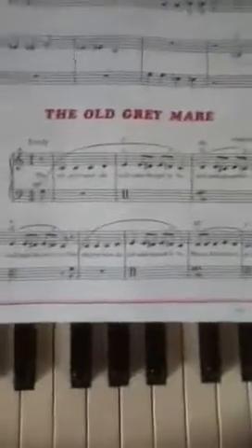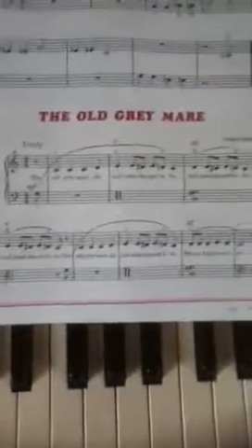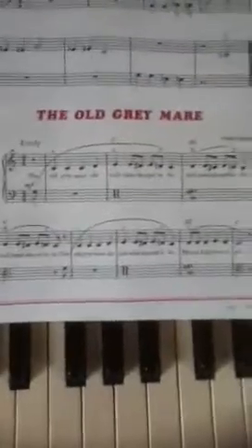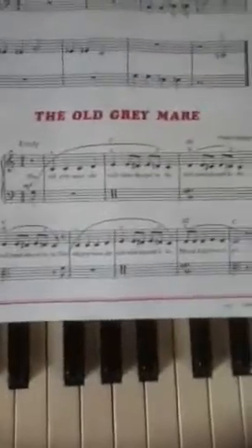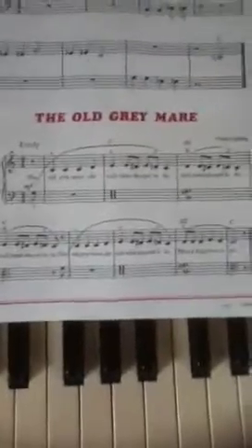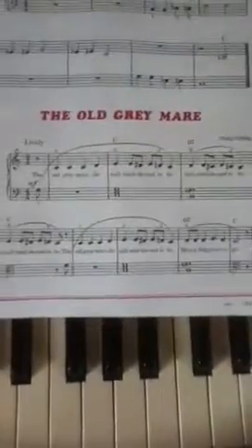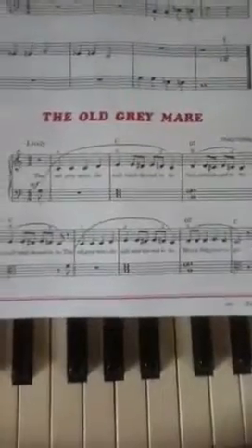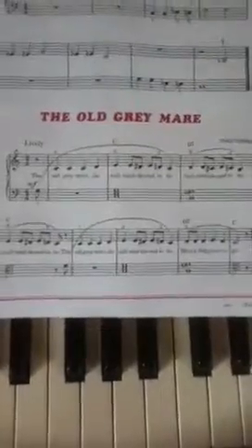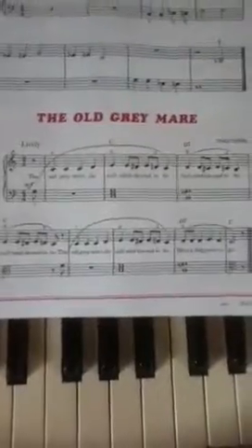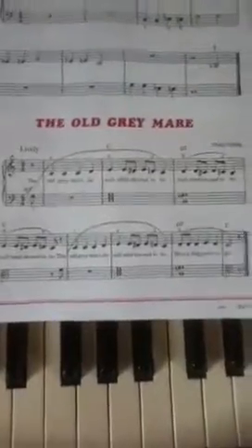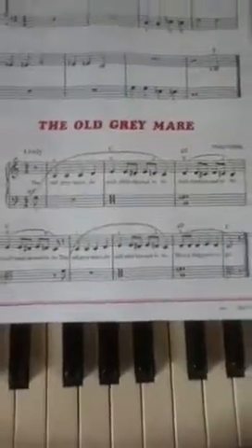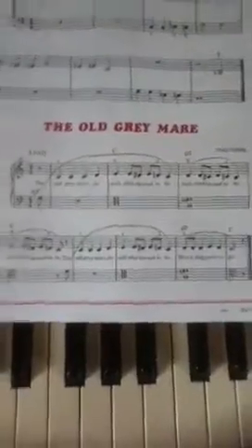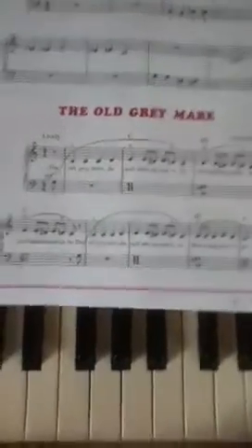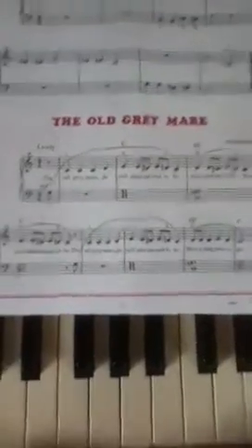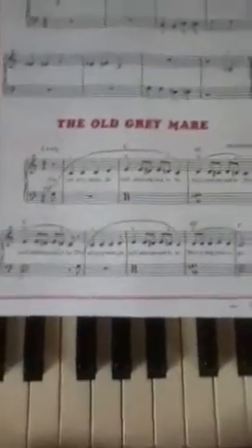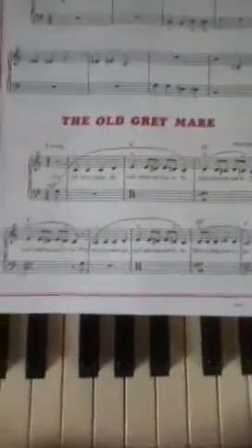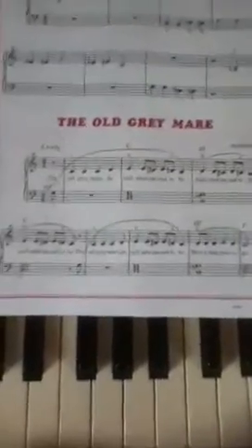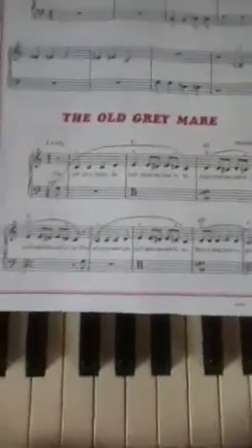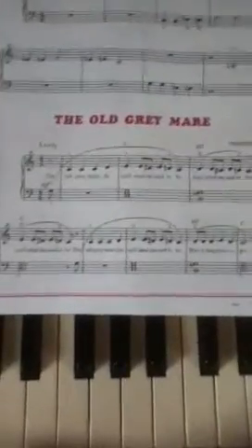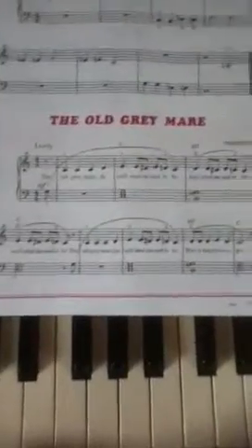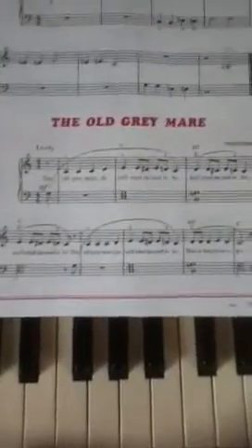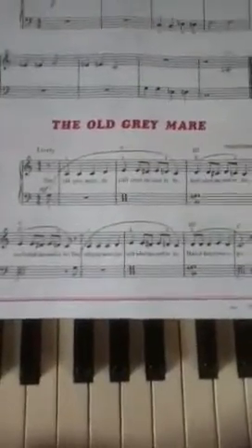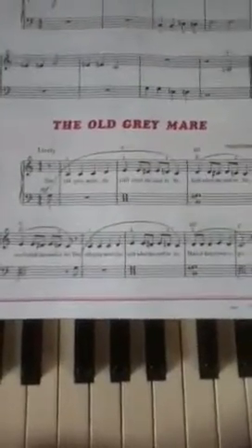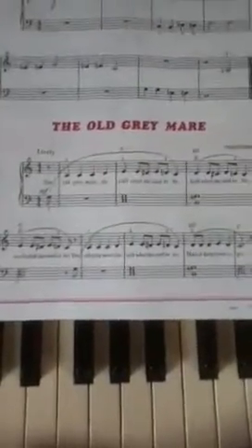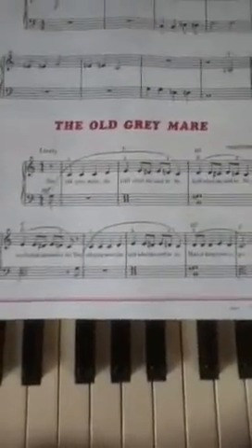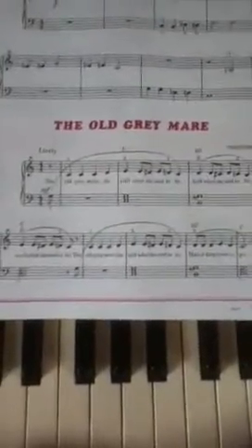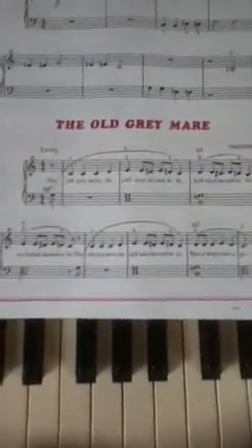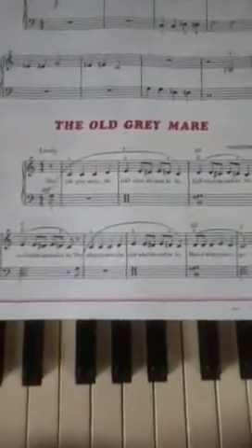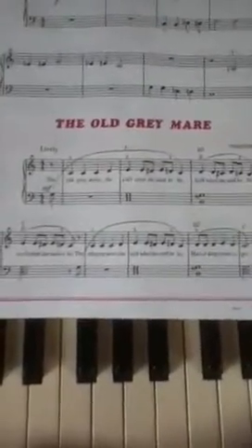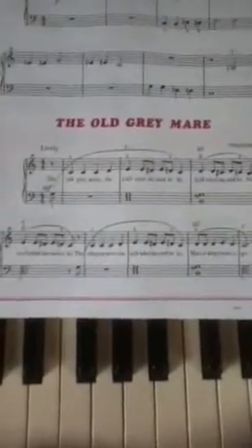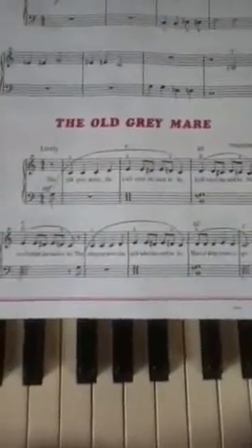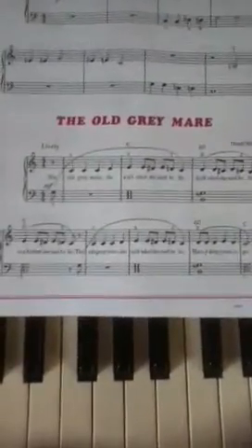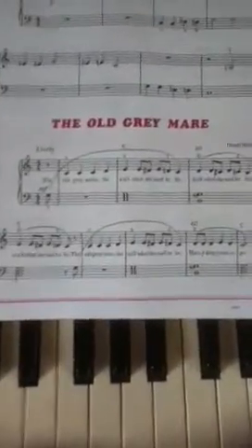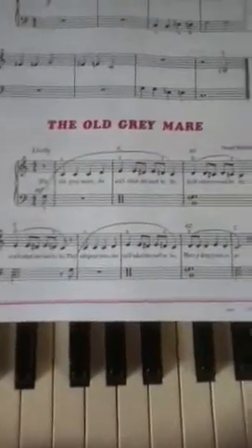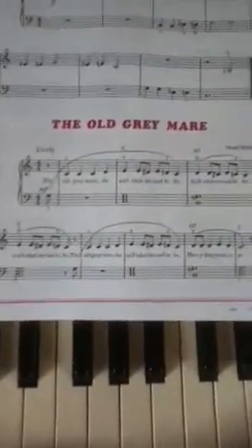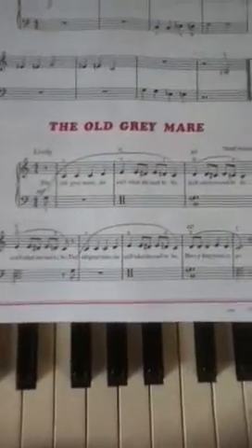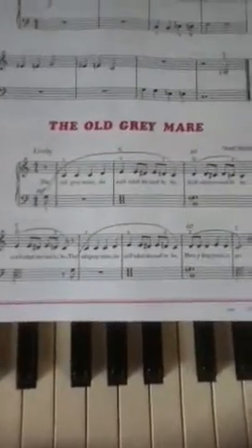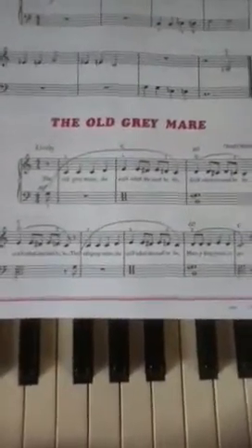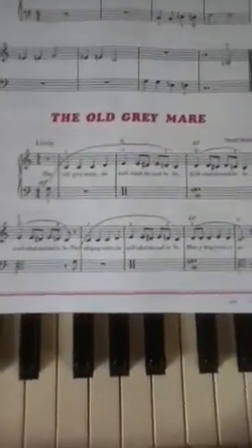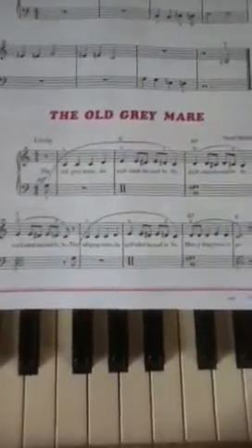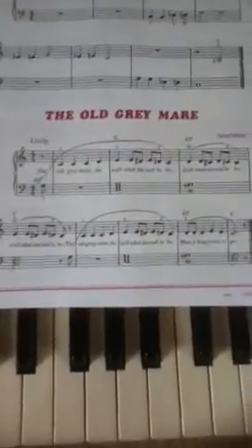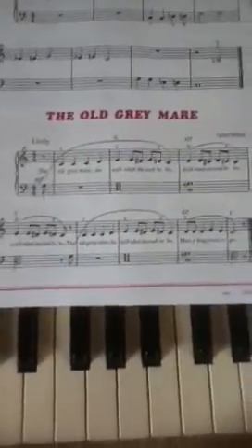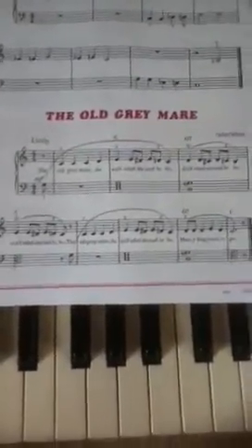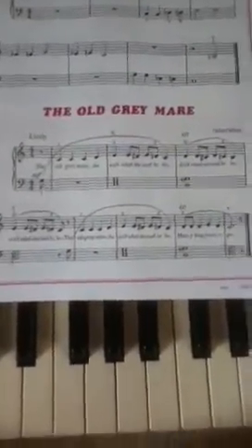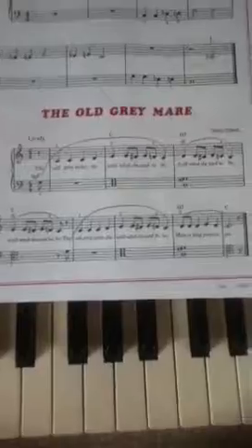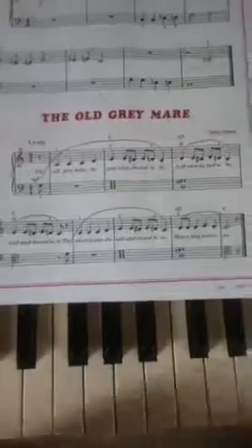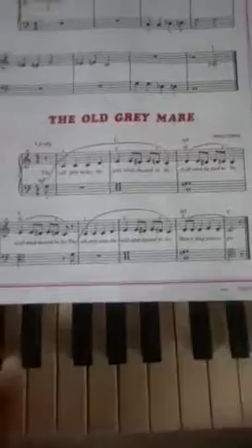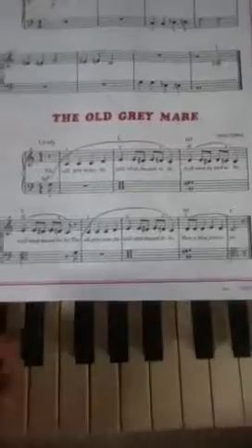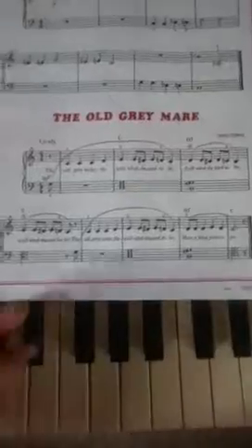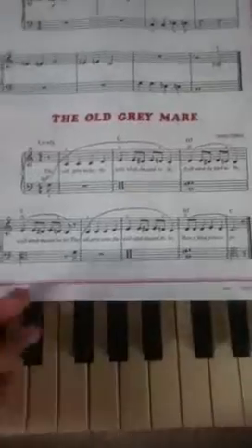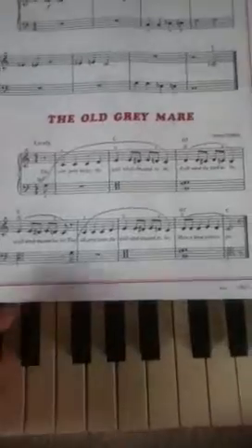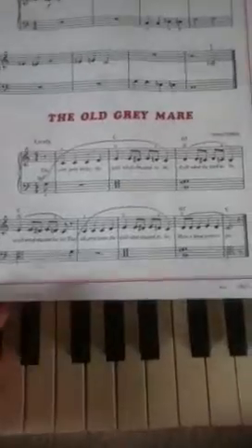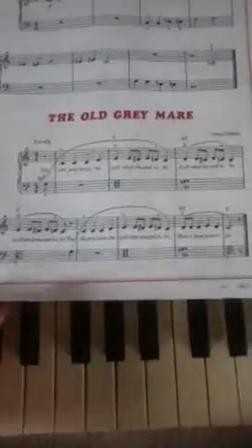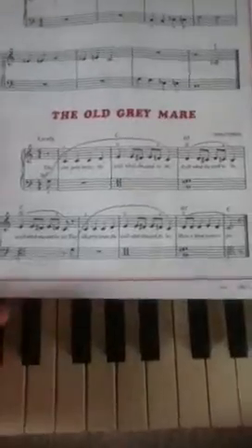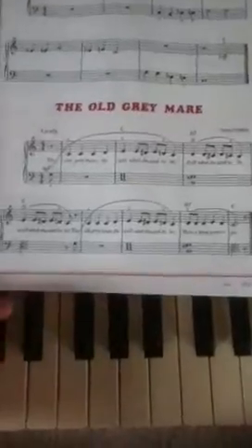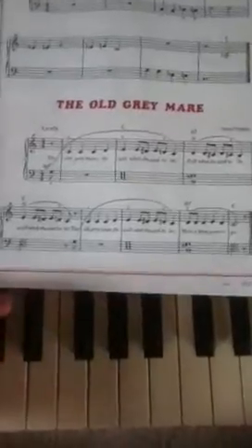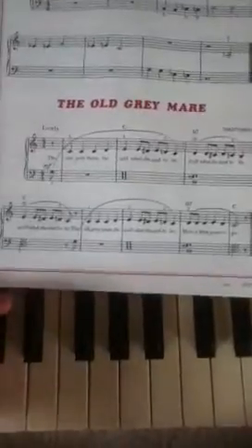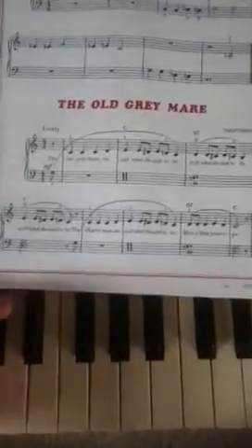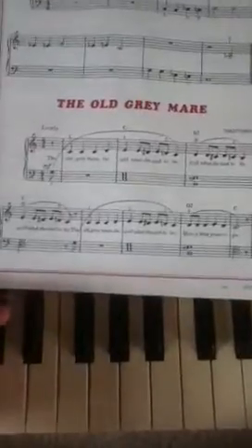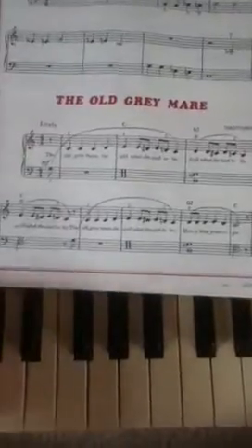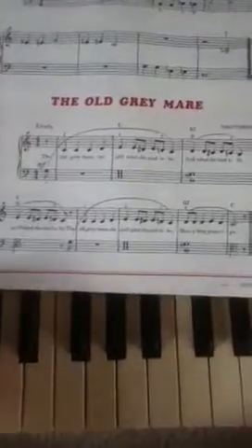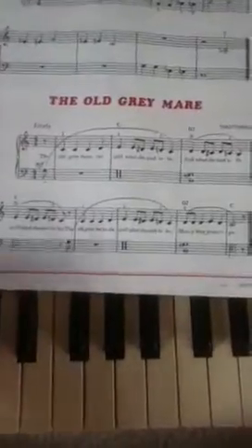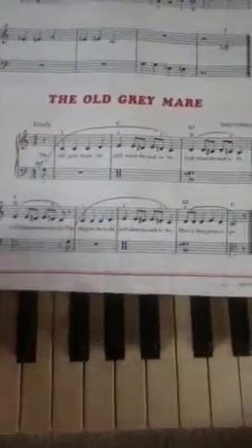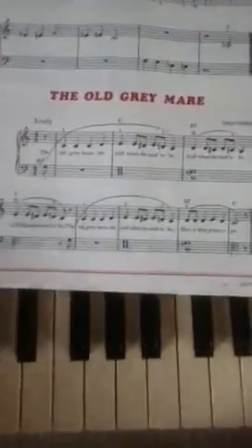Alright guys, today I'm going to show you how to play the Old Great Mare on the piano. It's real simple, real easy.